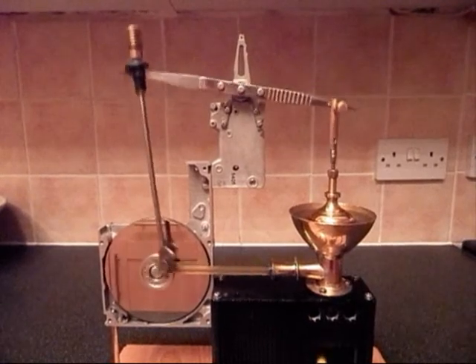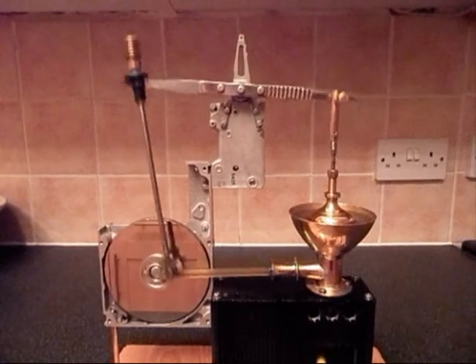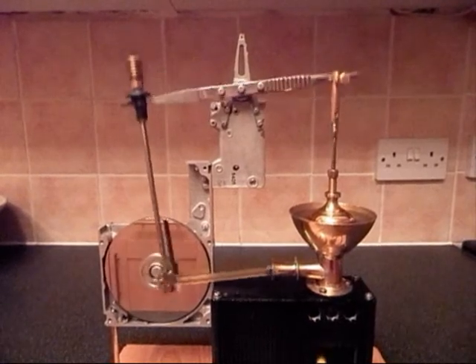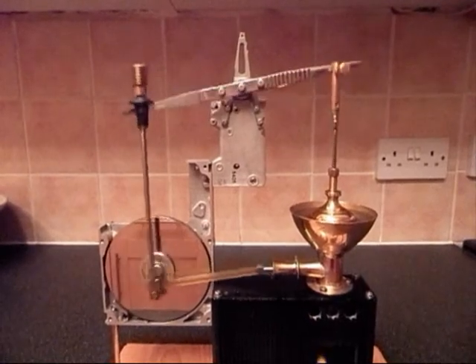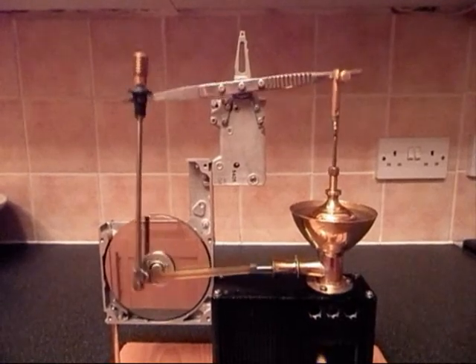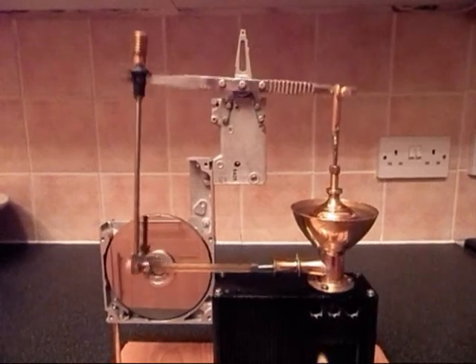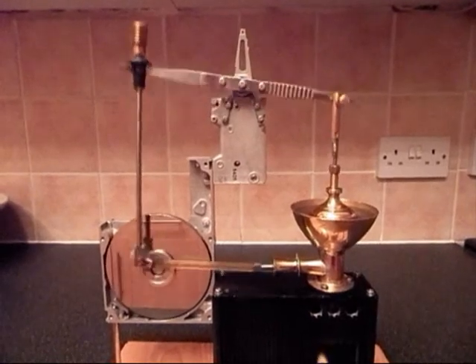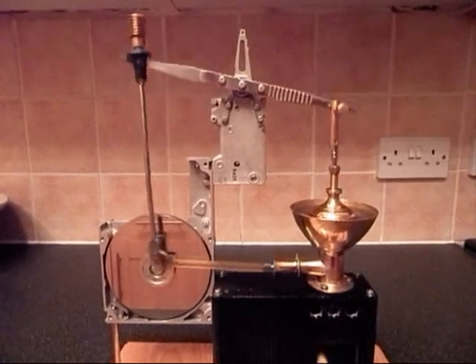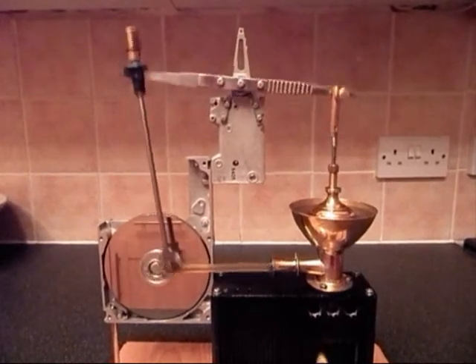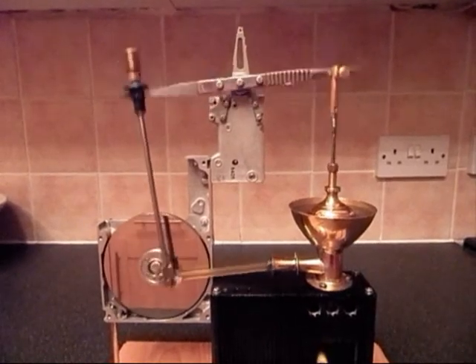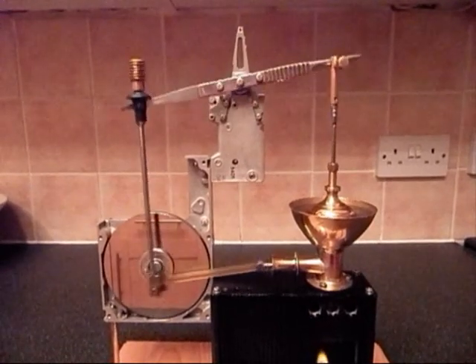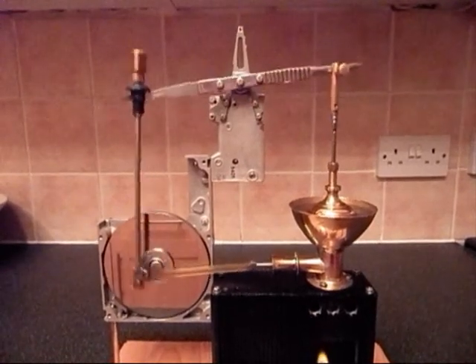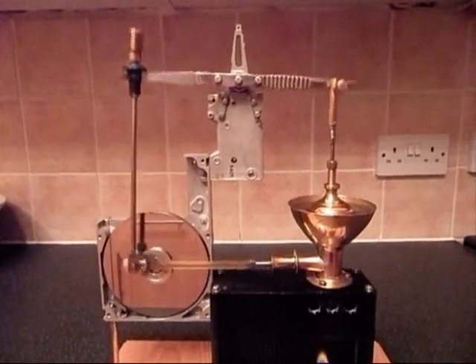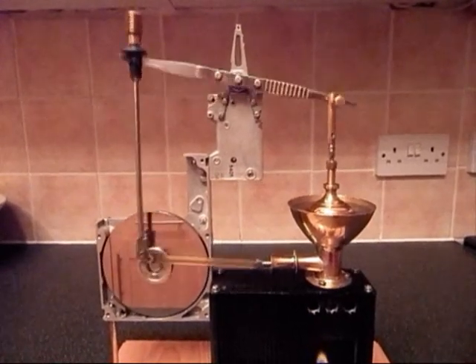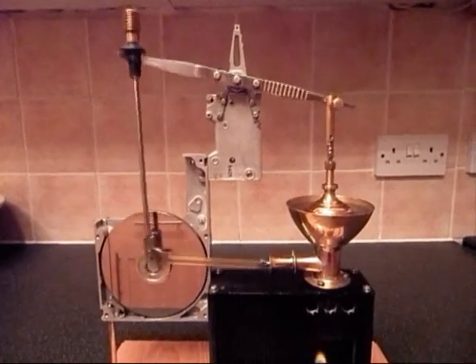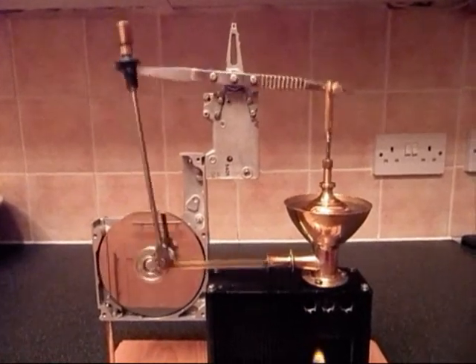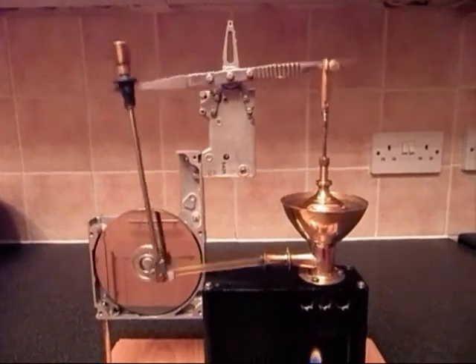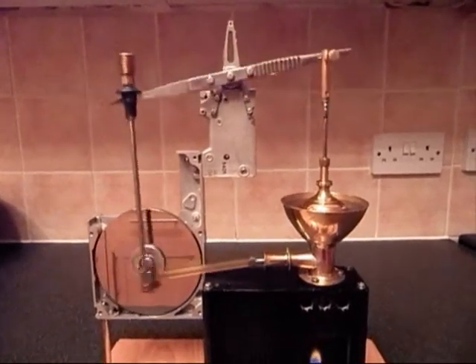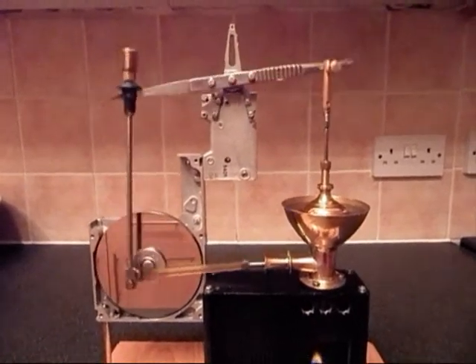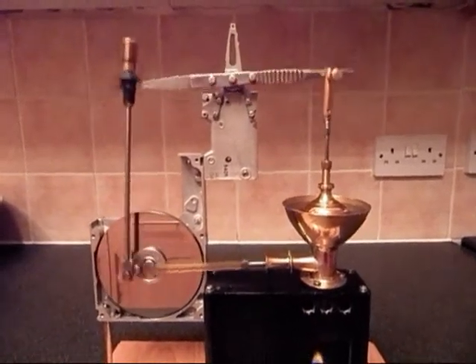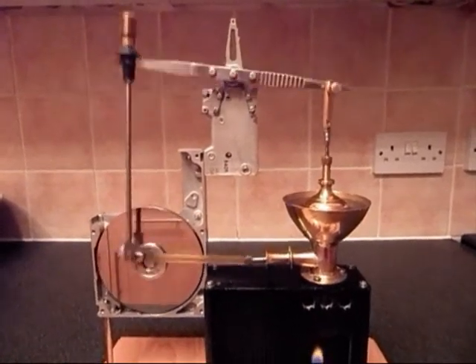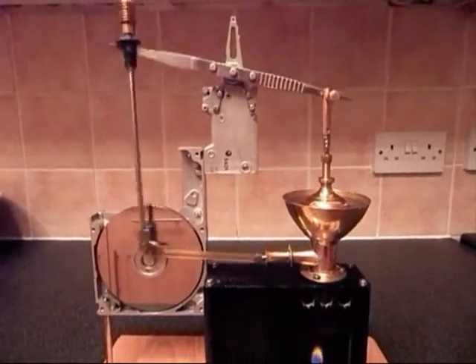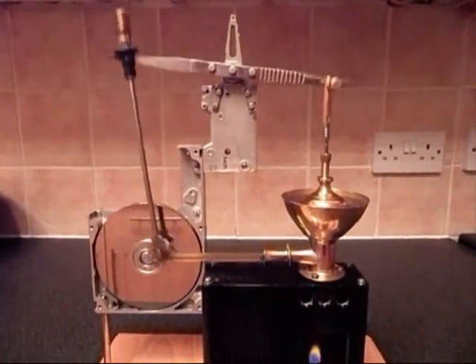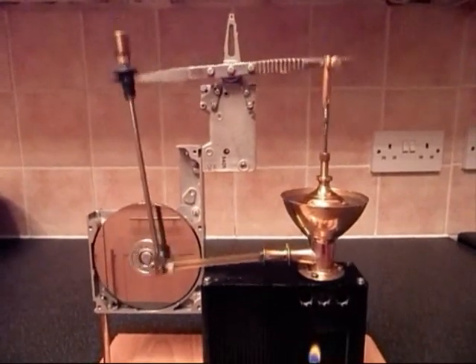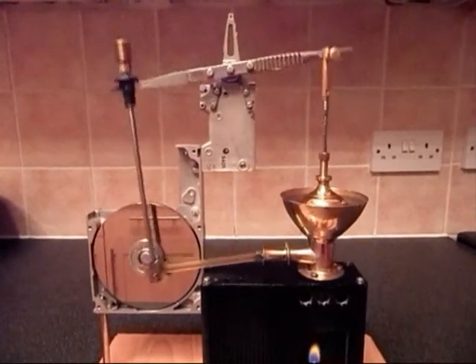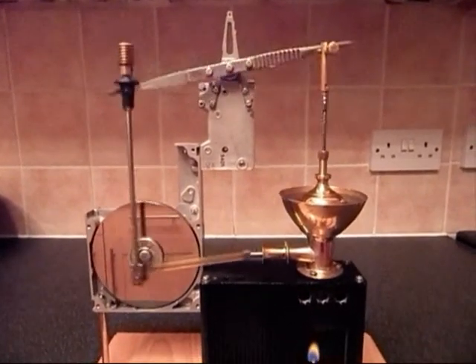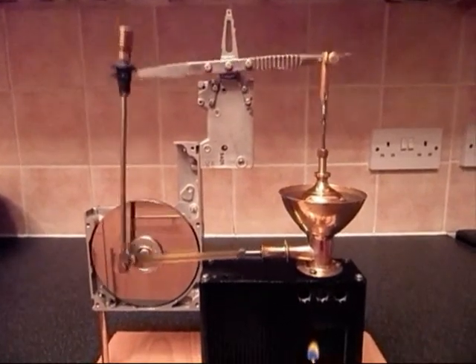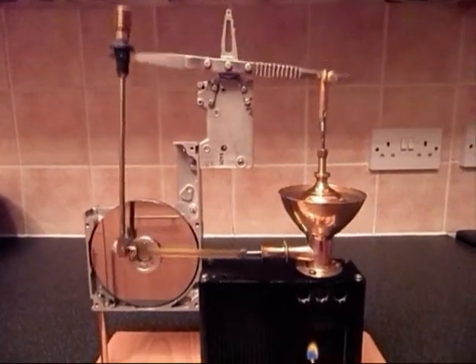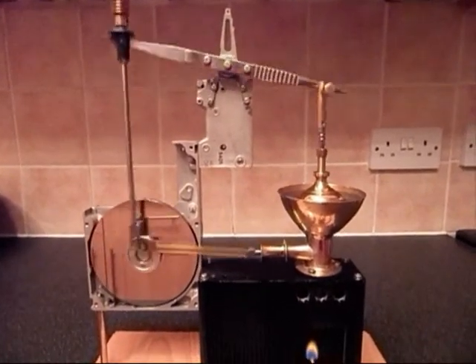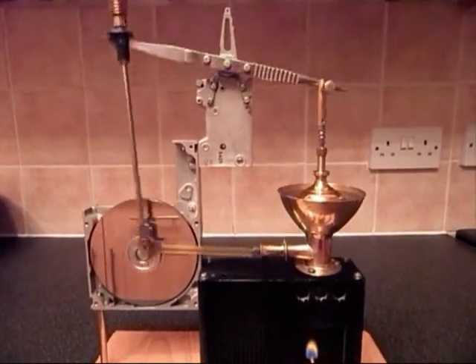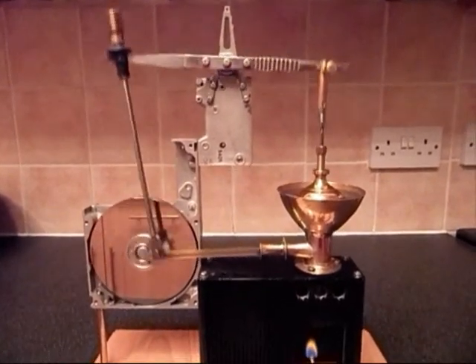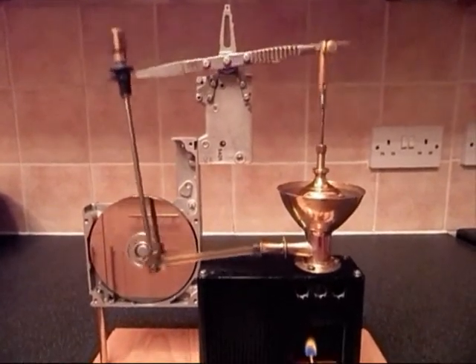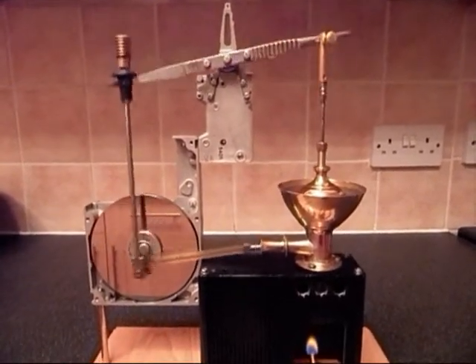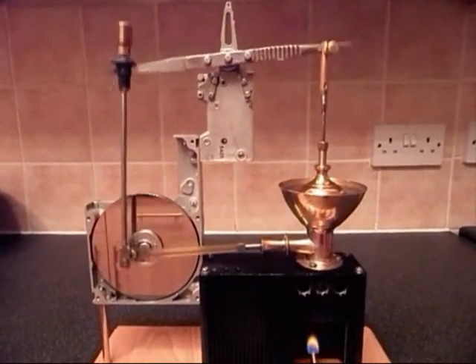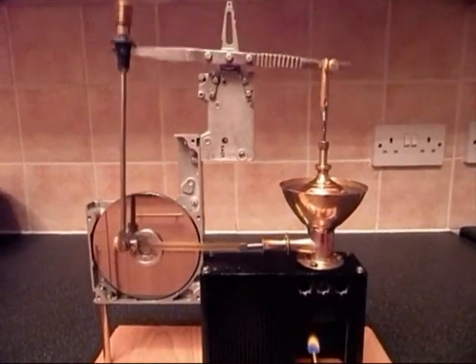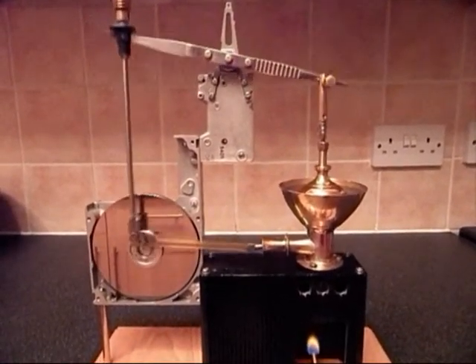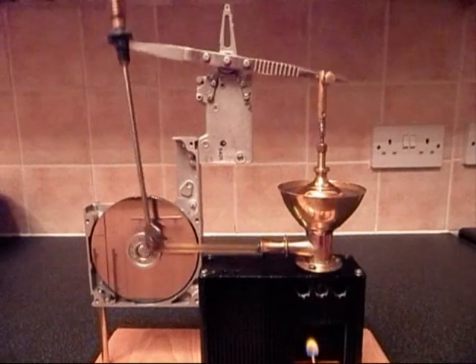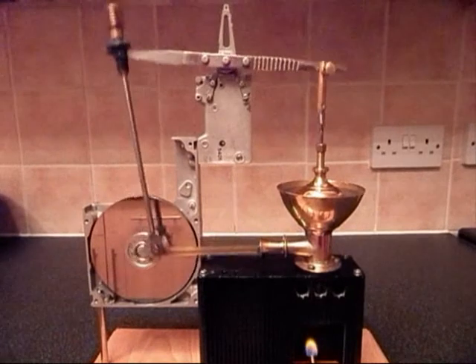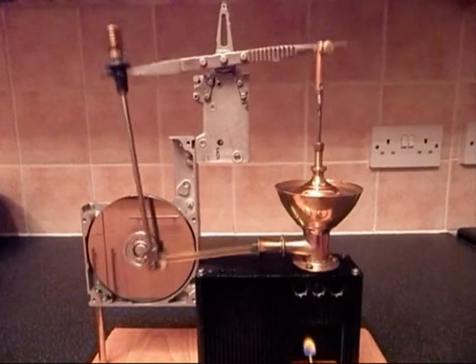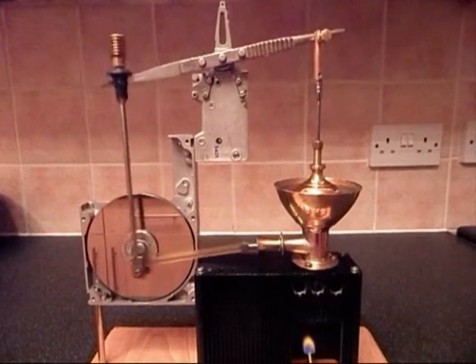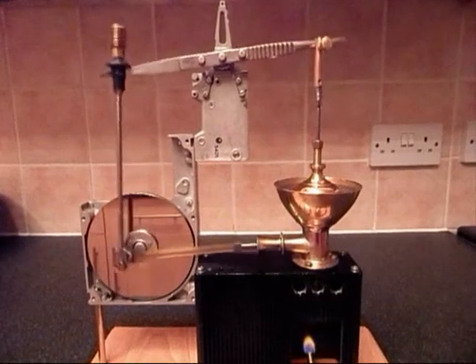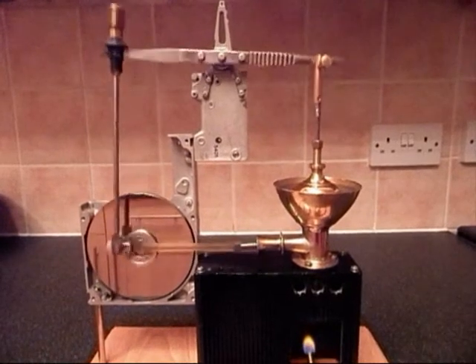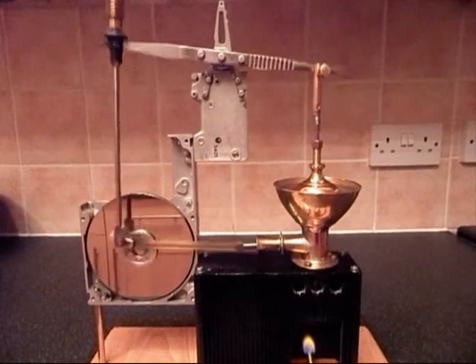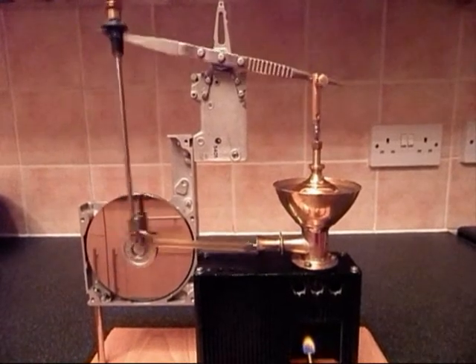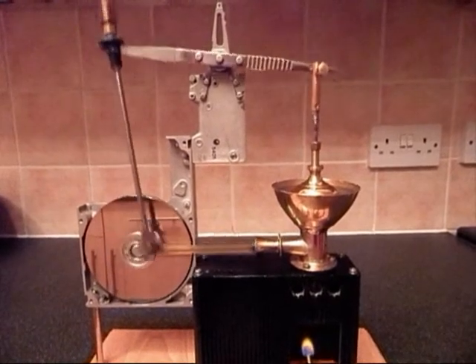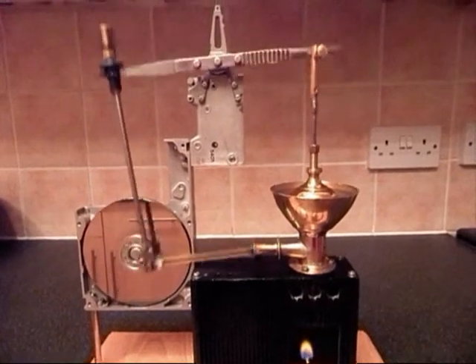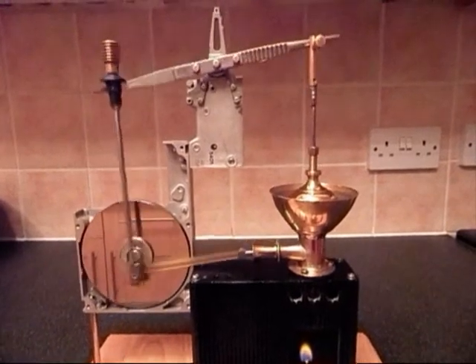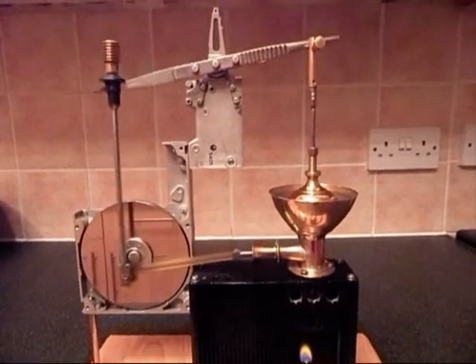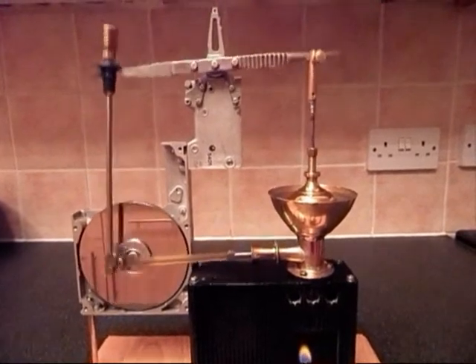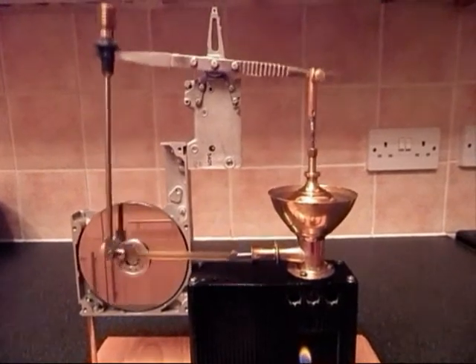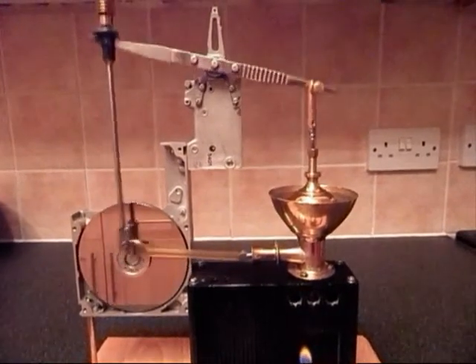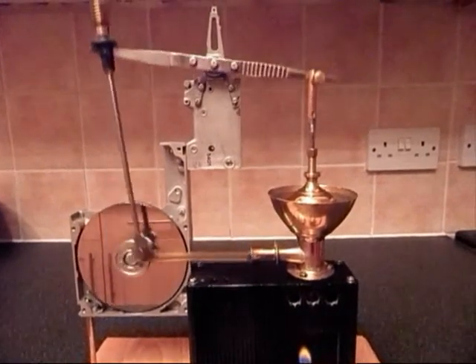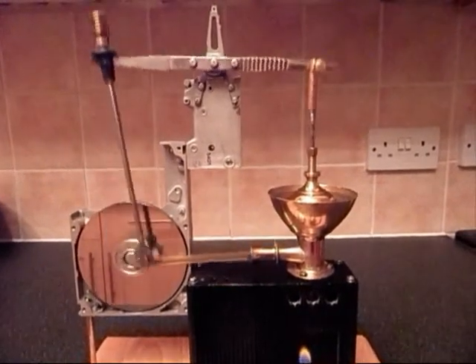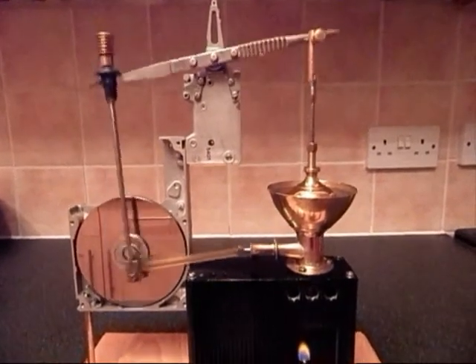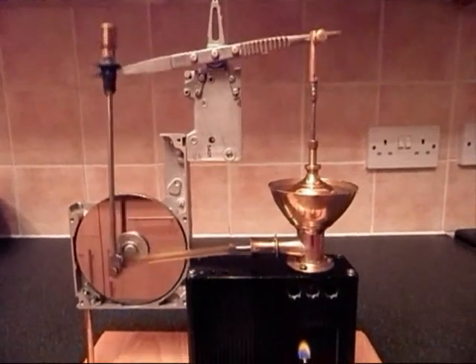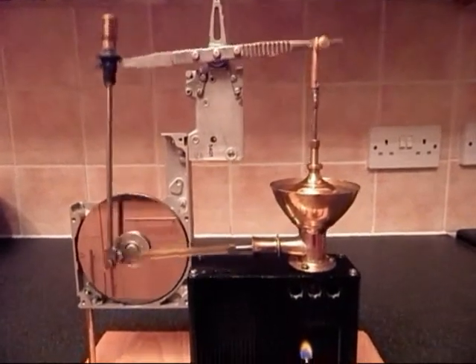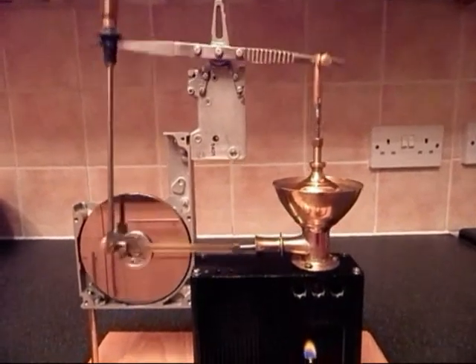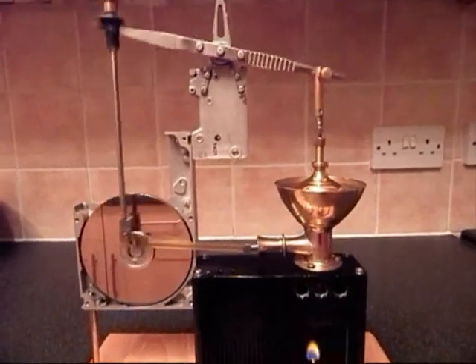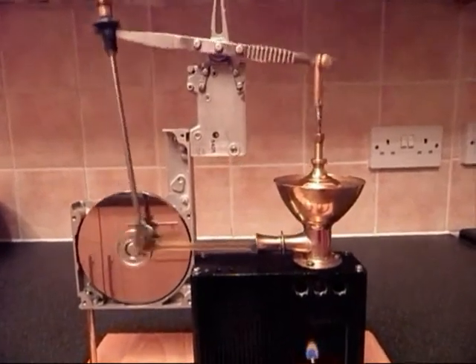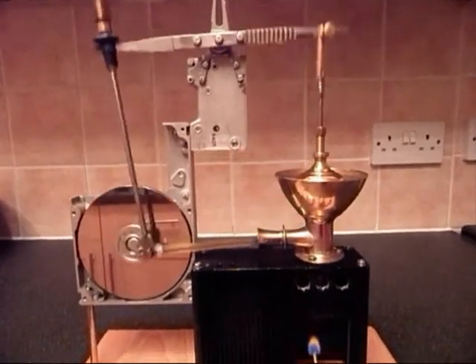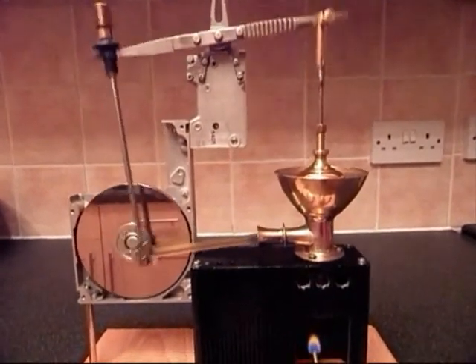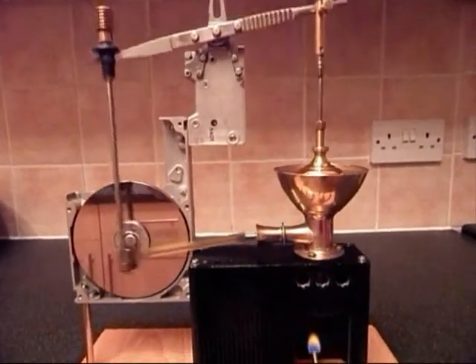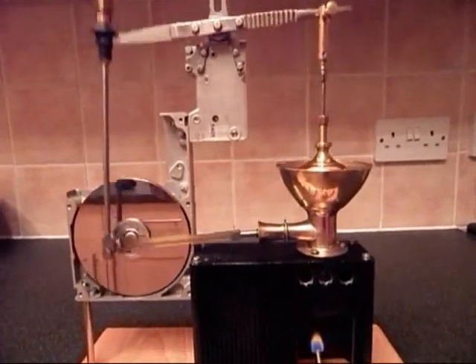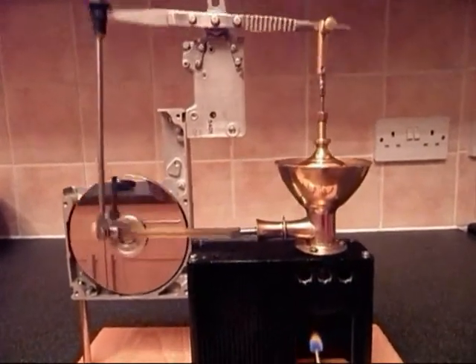As soon as they start to speed up — this is the engine running very quickly. Thank you.